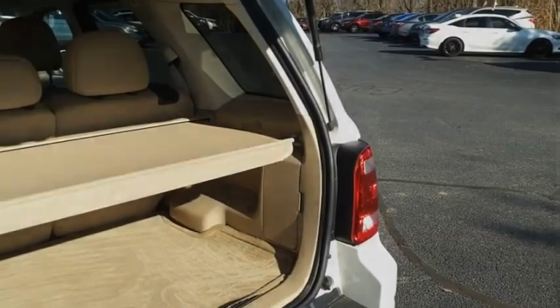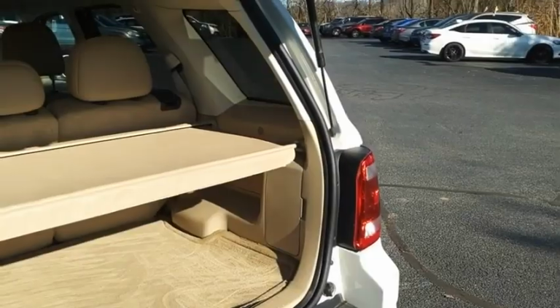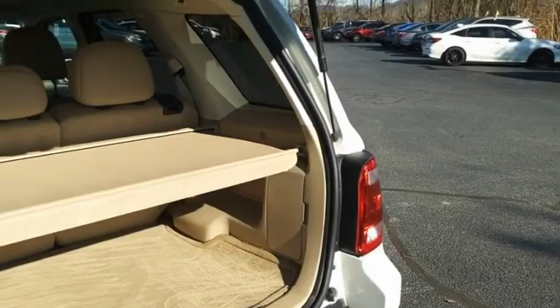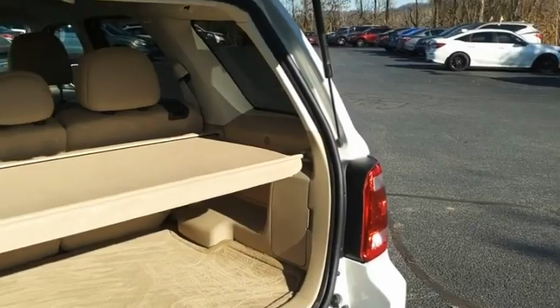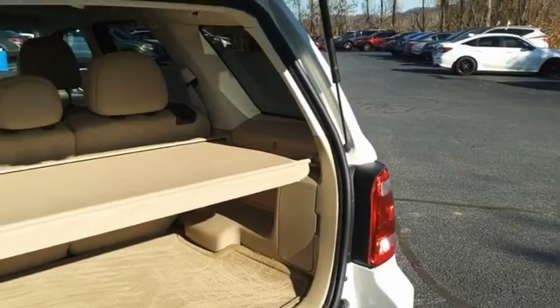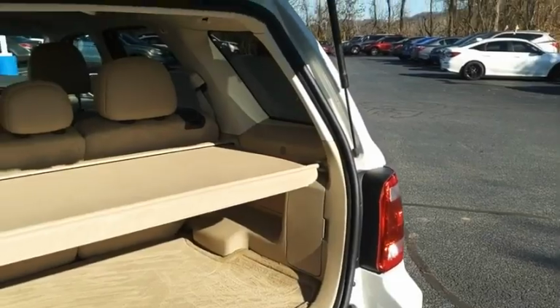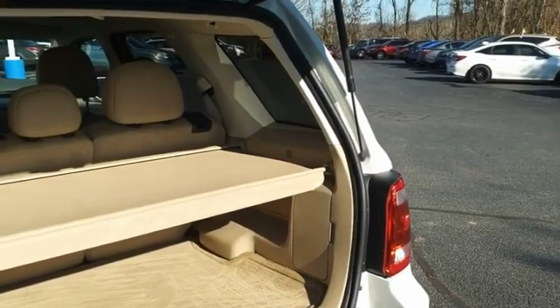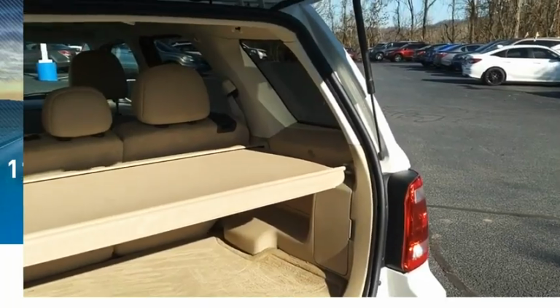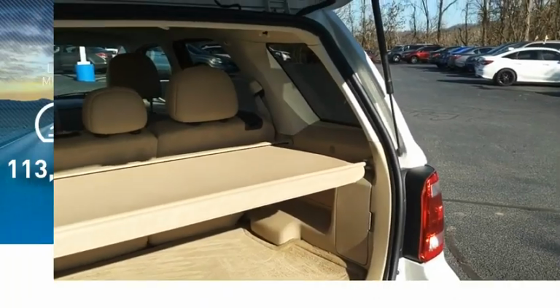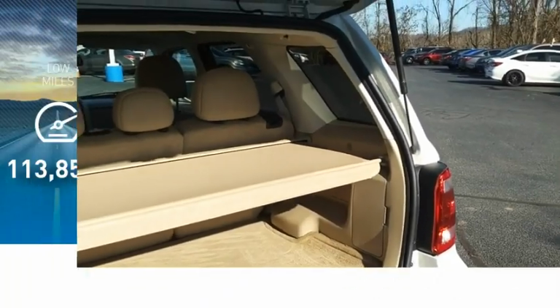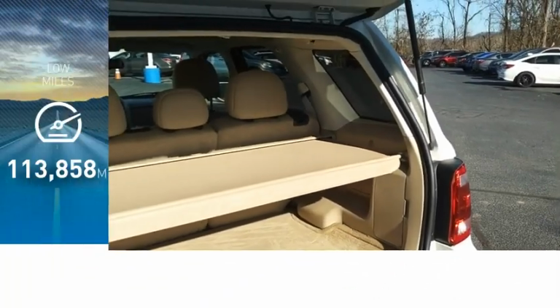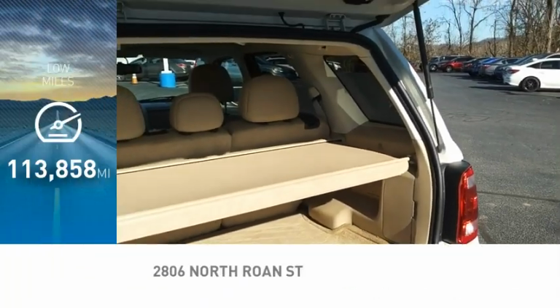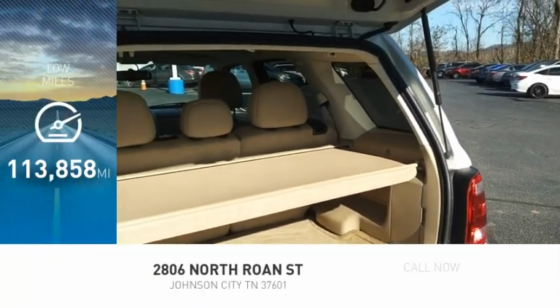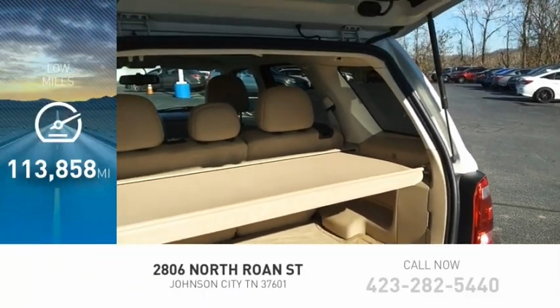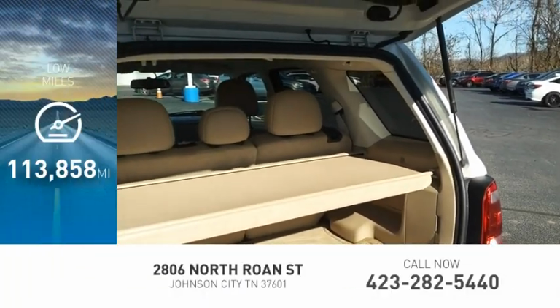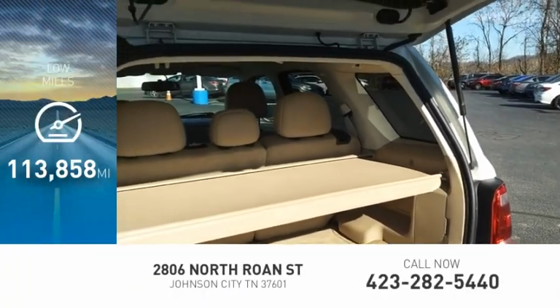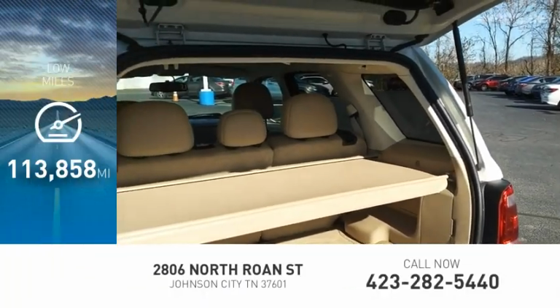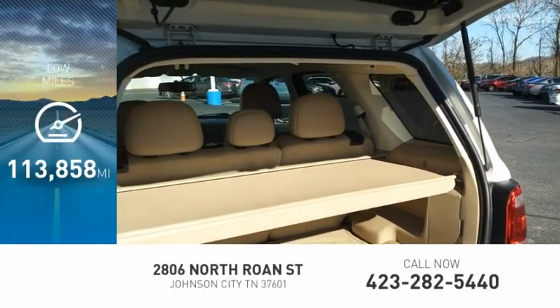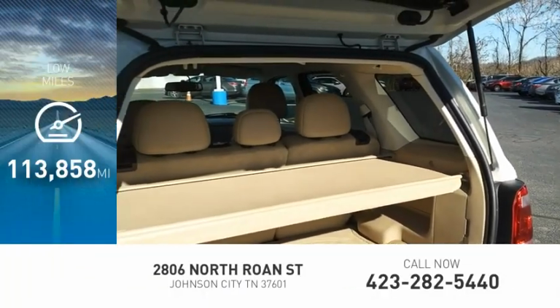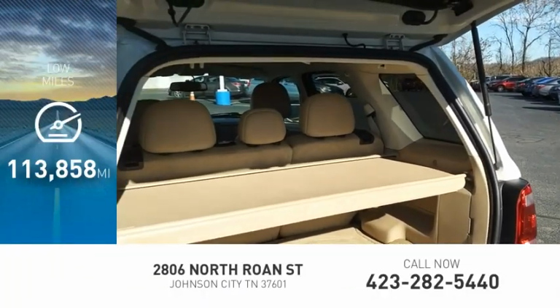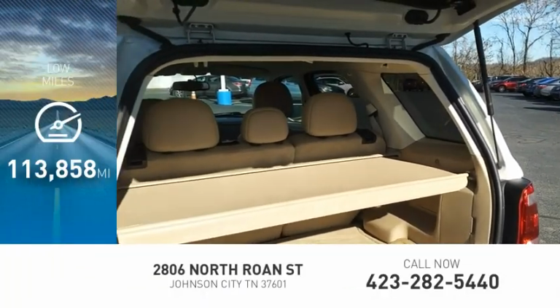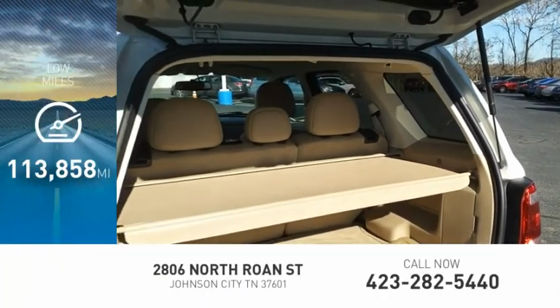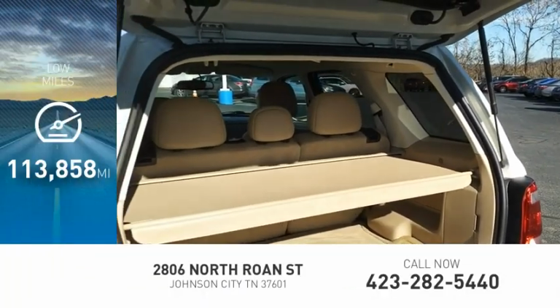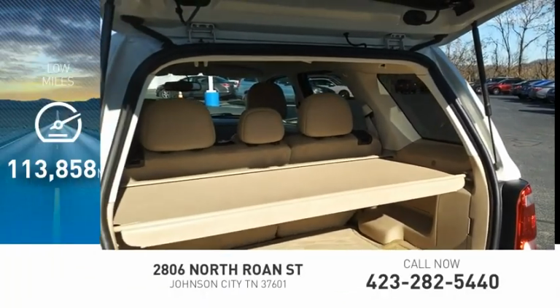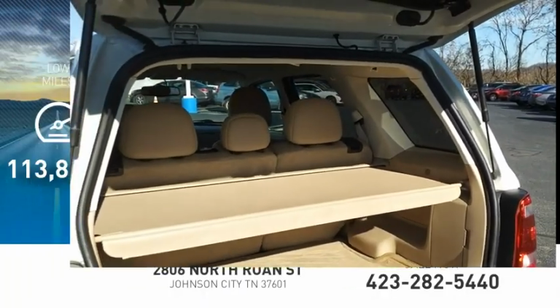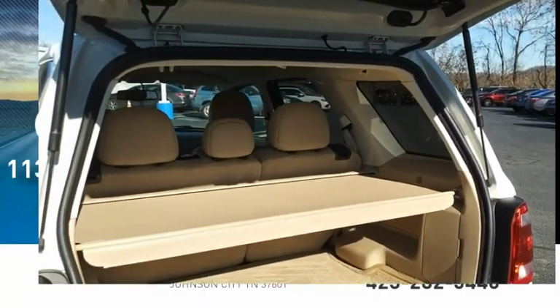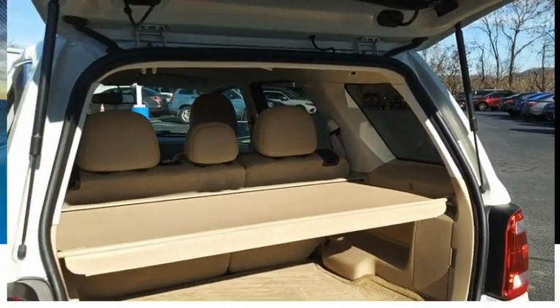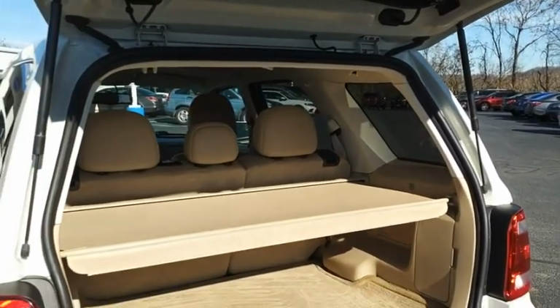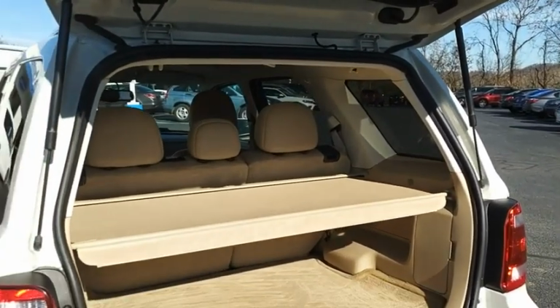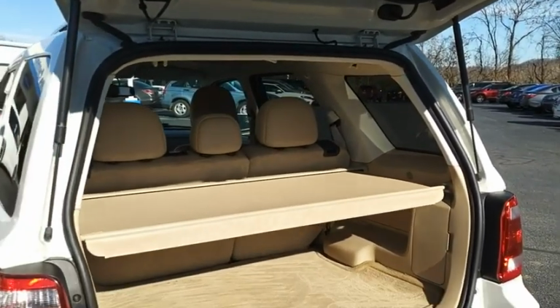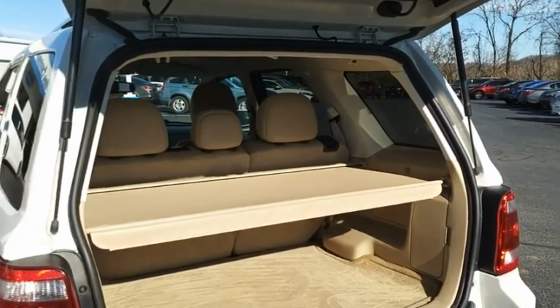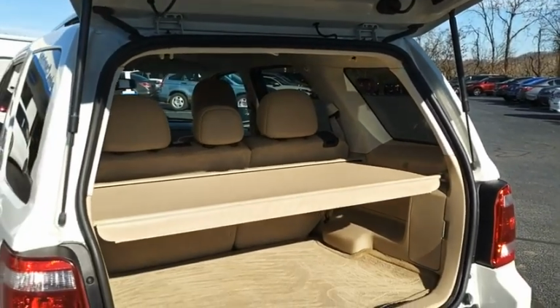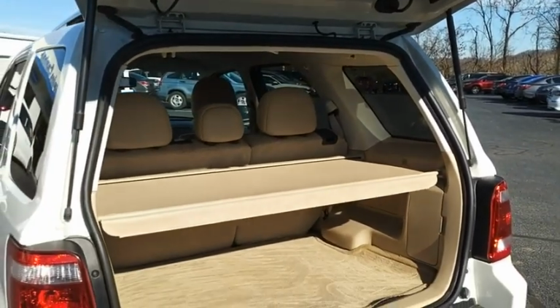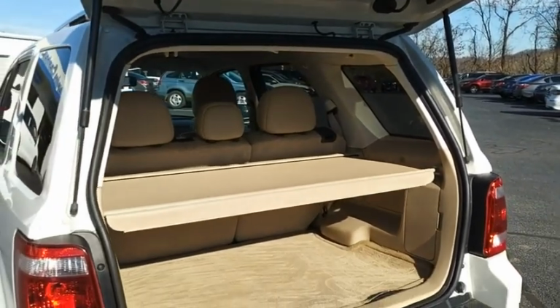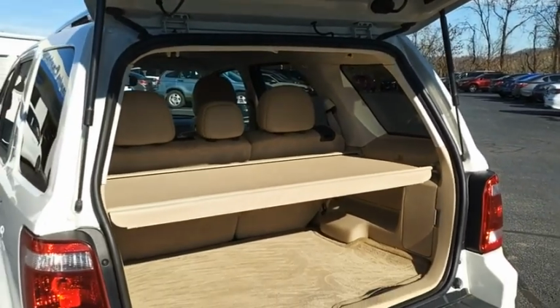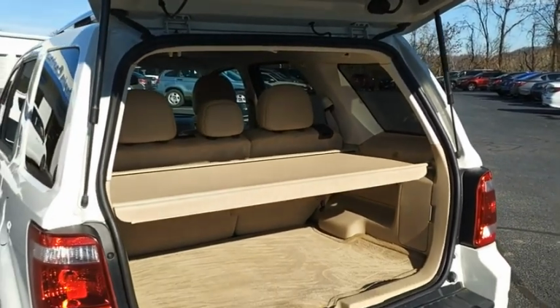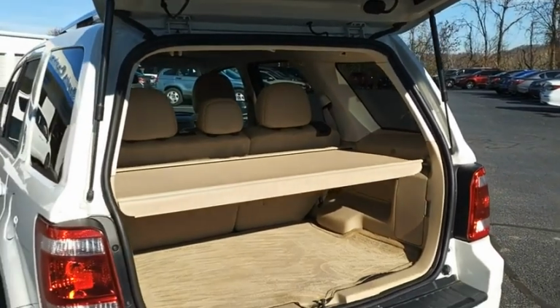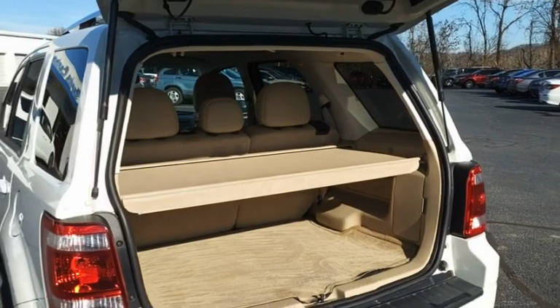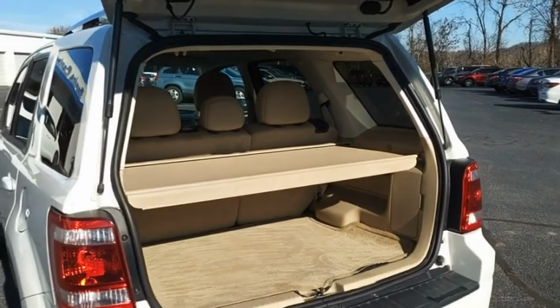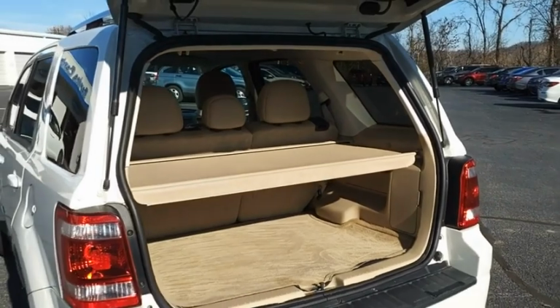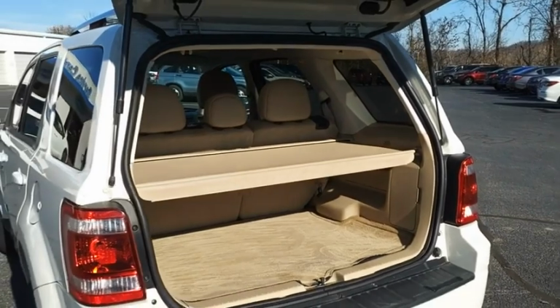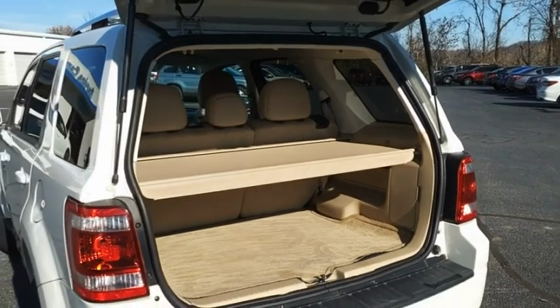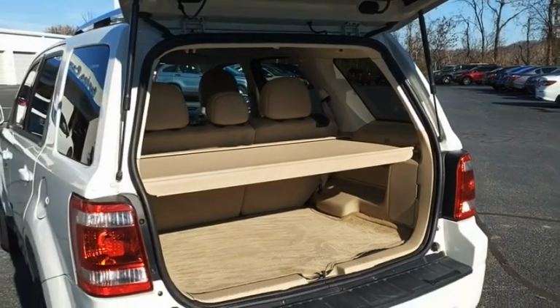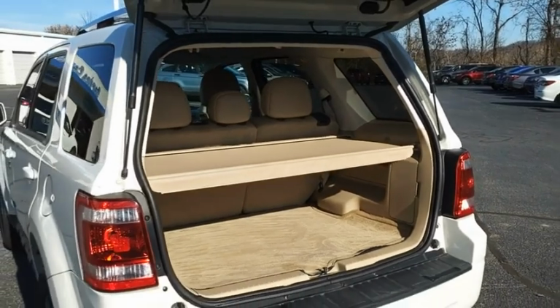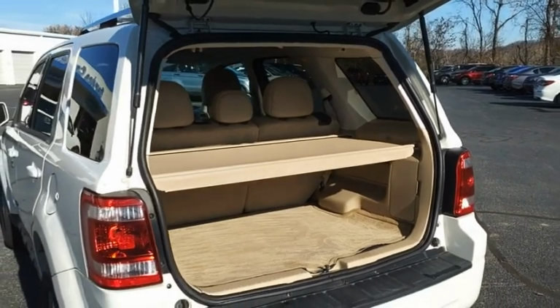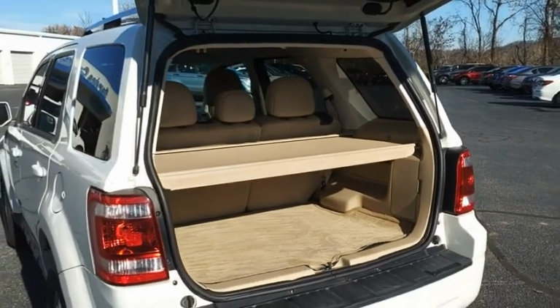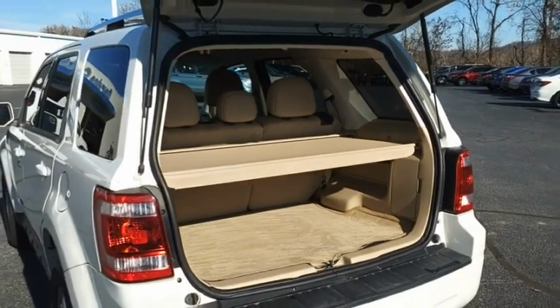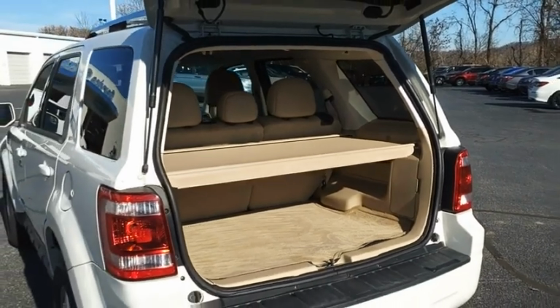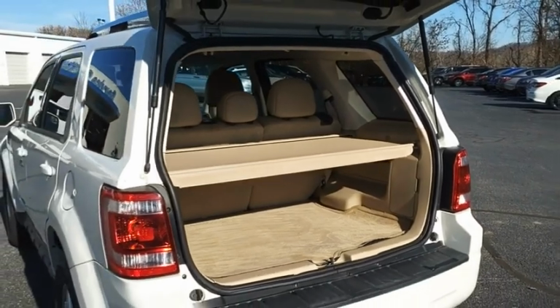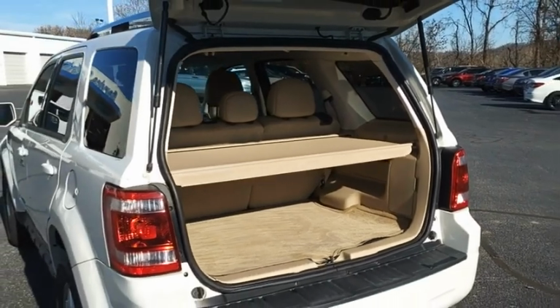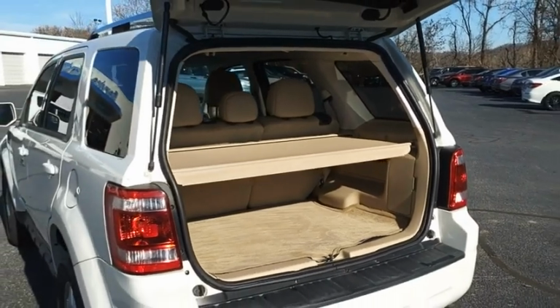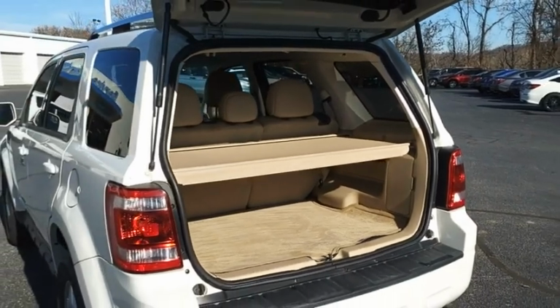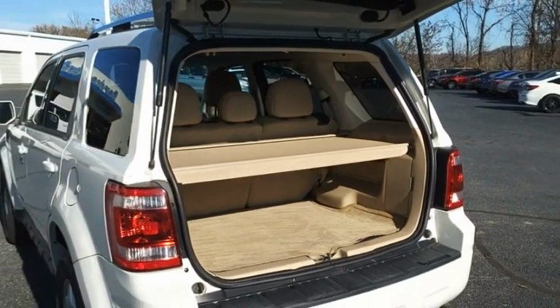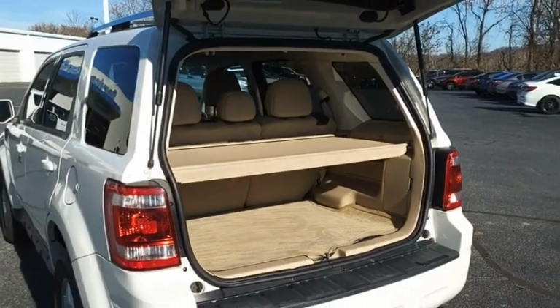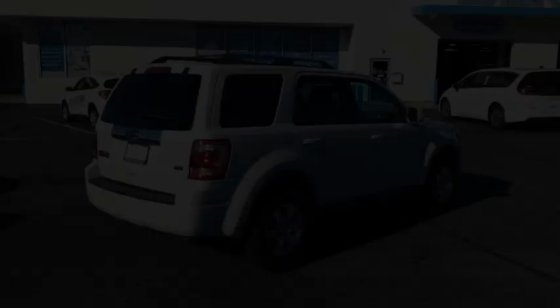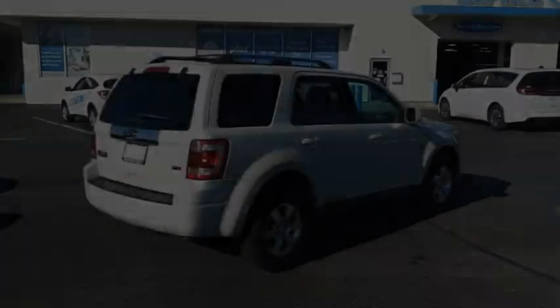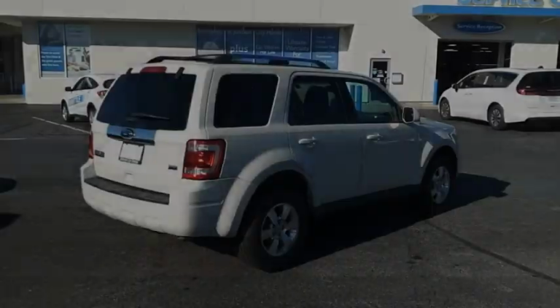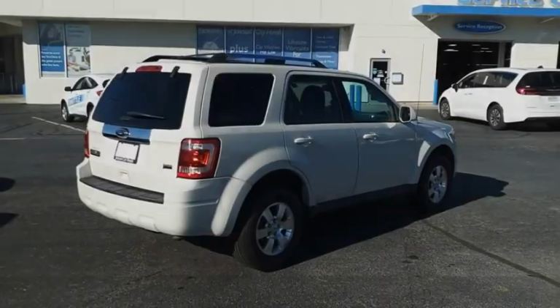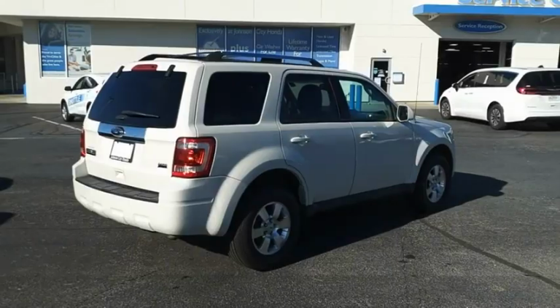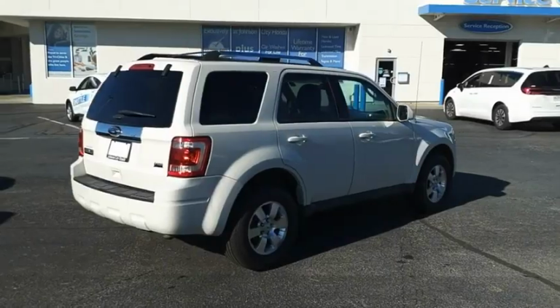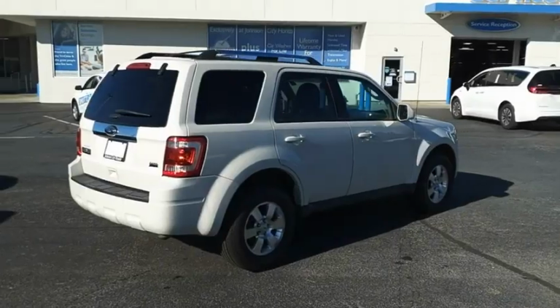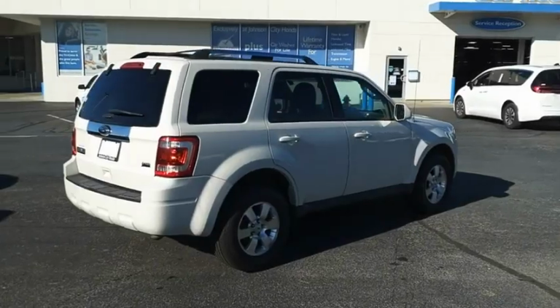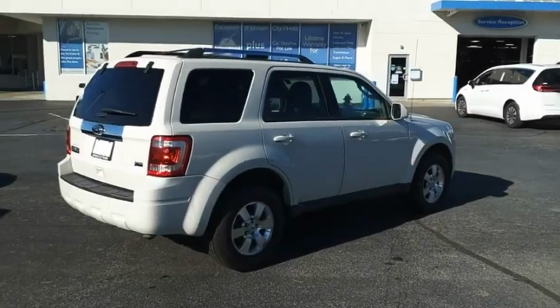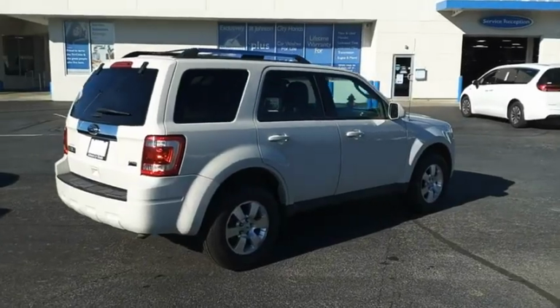This vehicle has less than 115,000 miles. Gas engines flex, tow, sip, and go with Ford Escape.